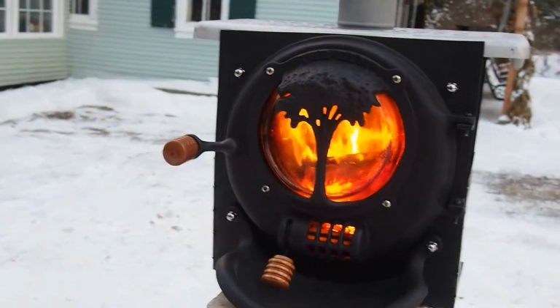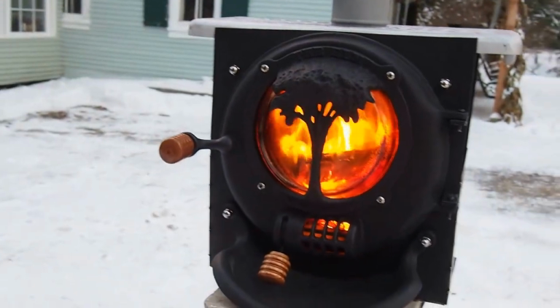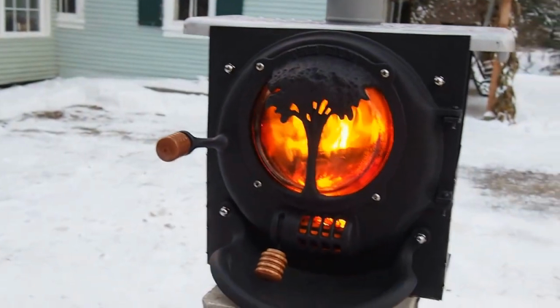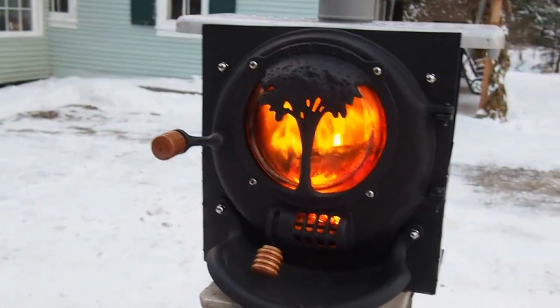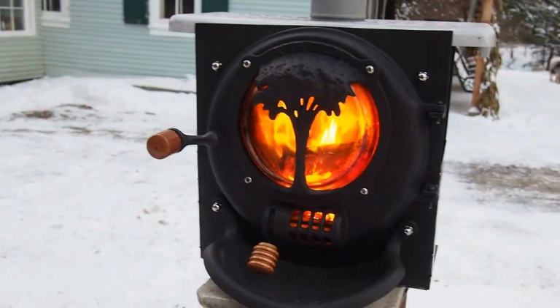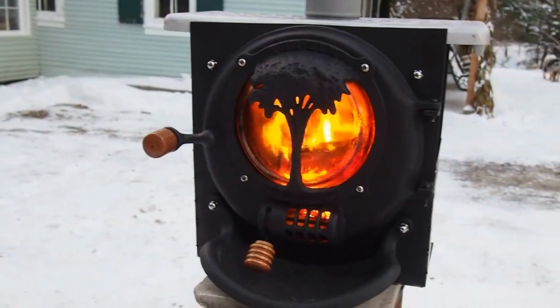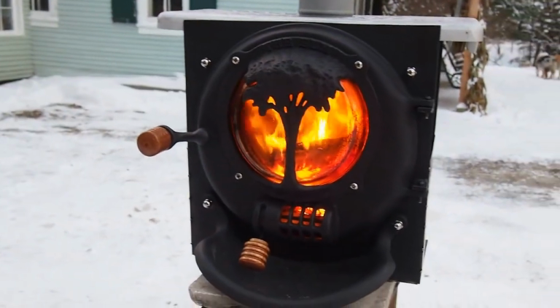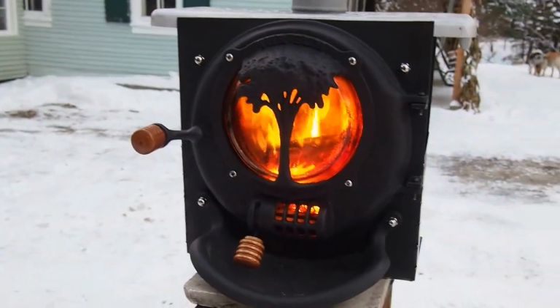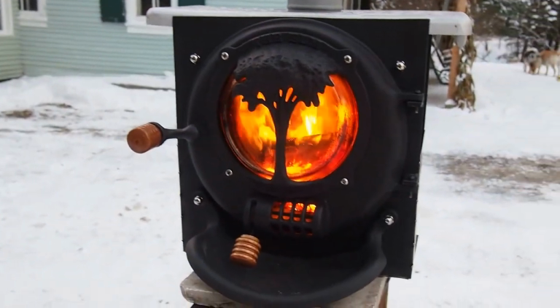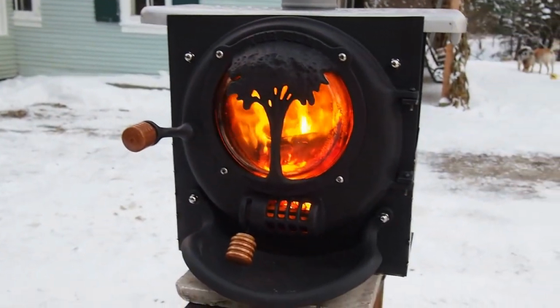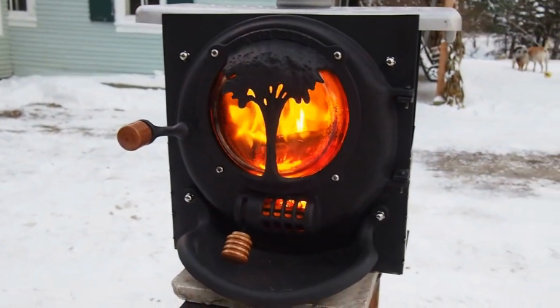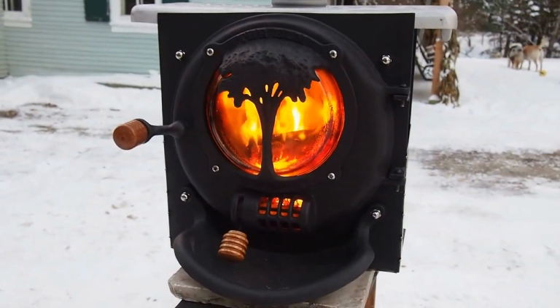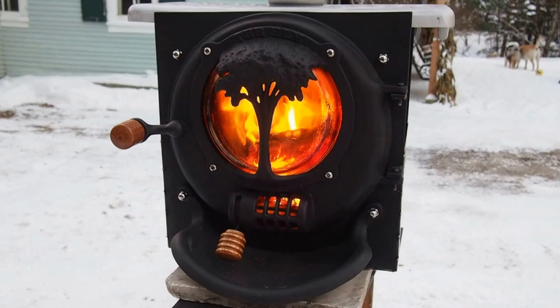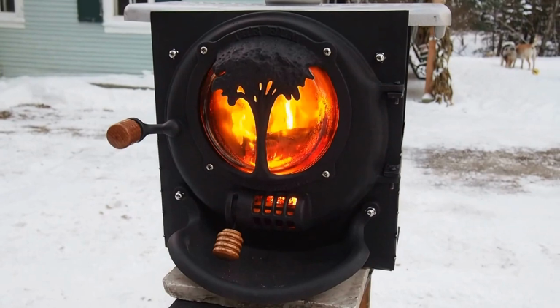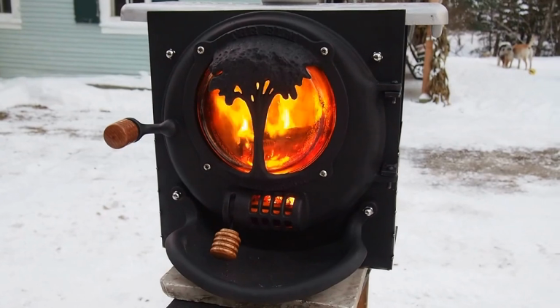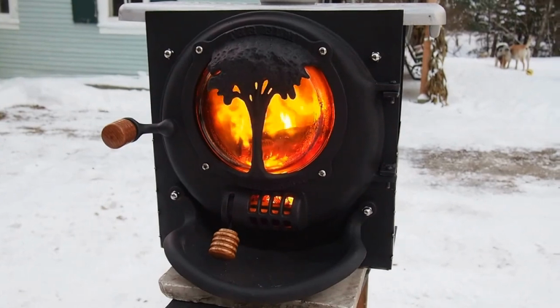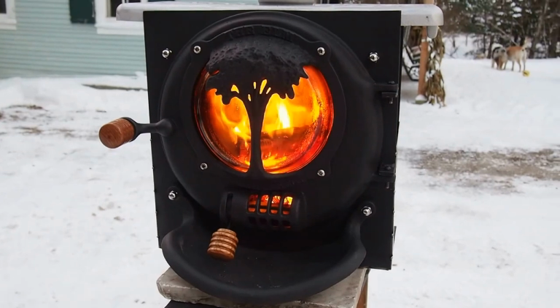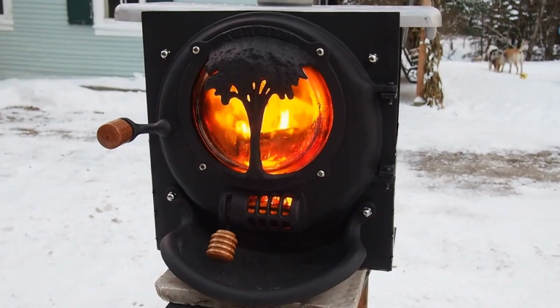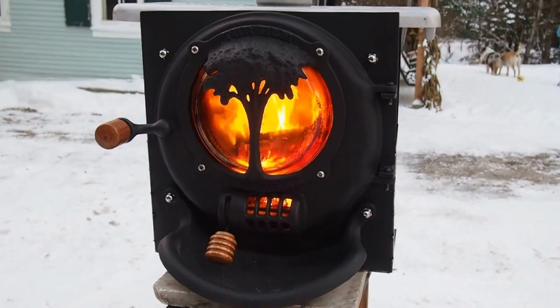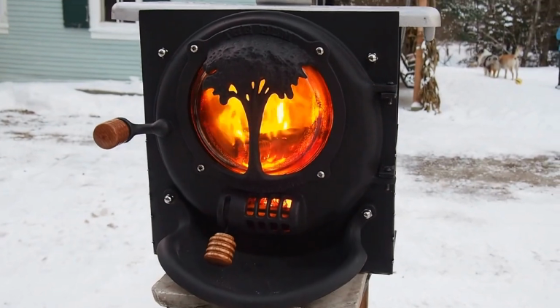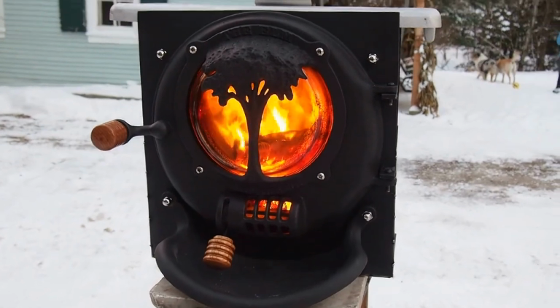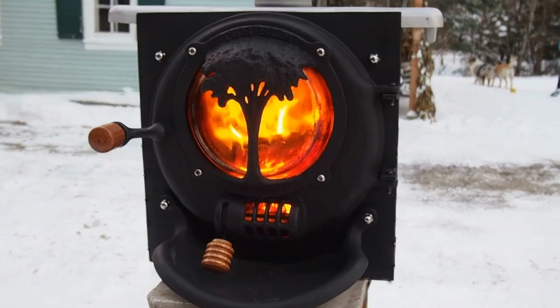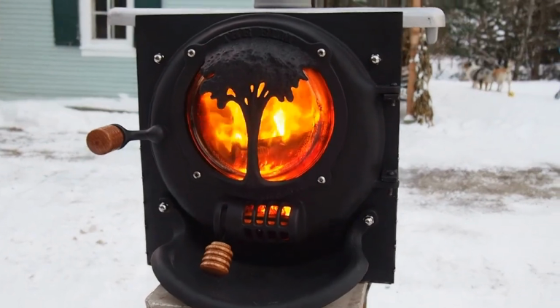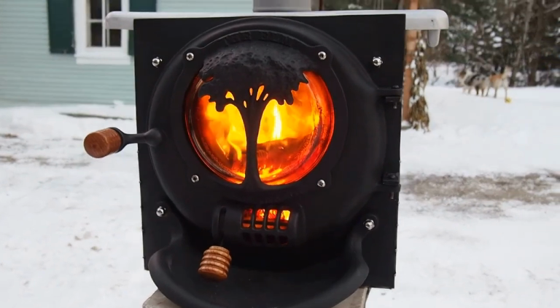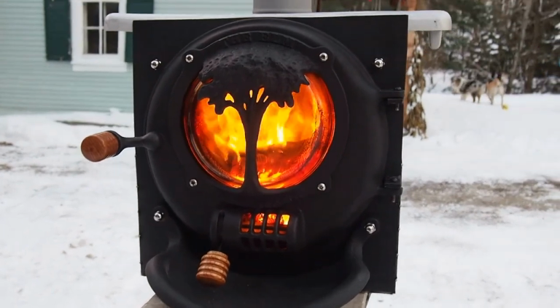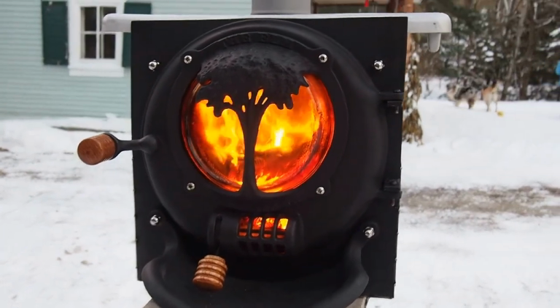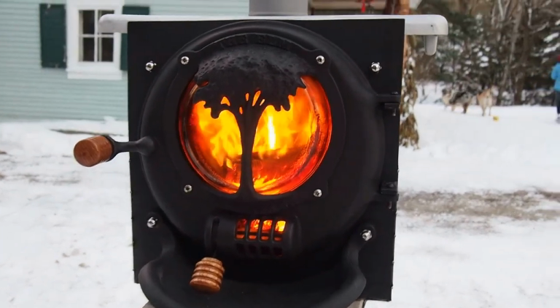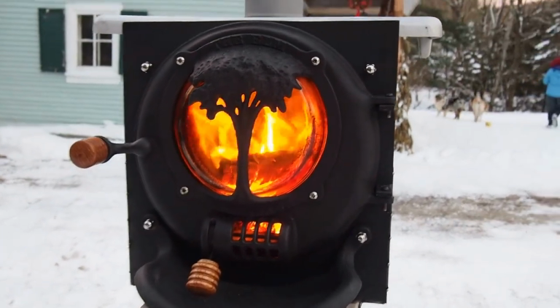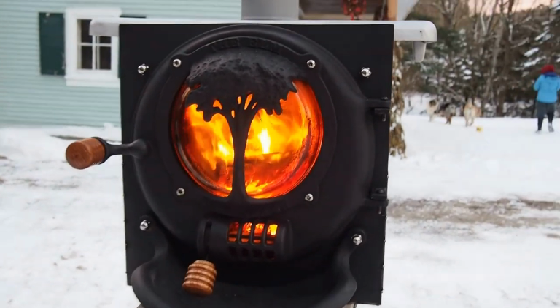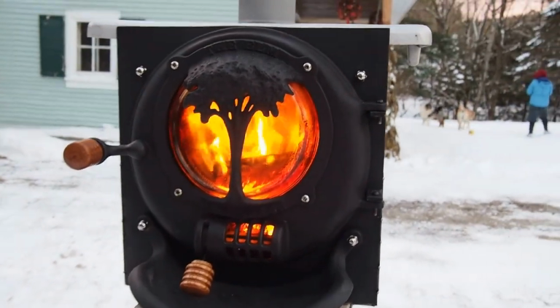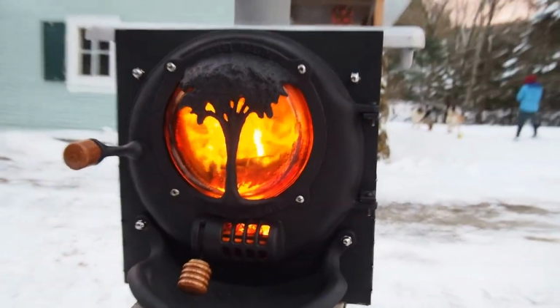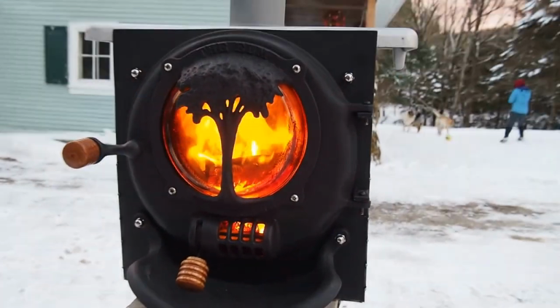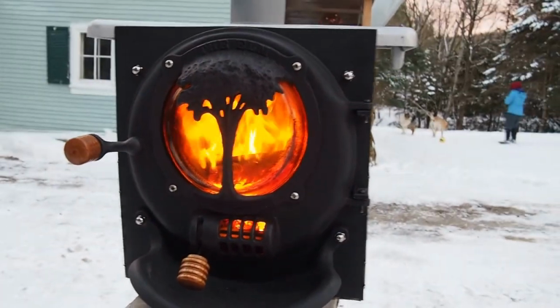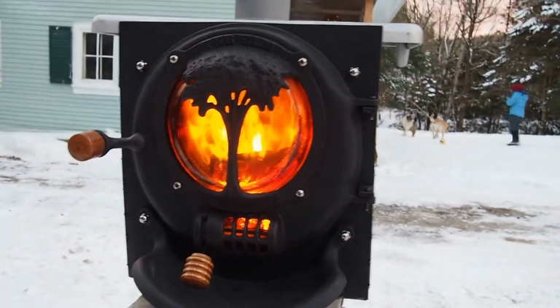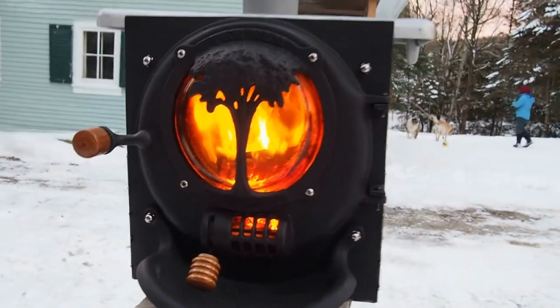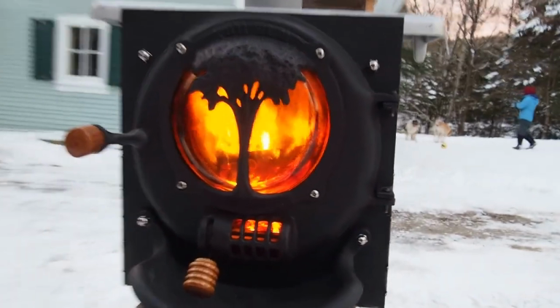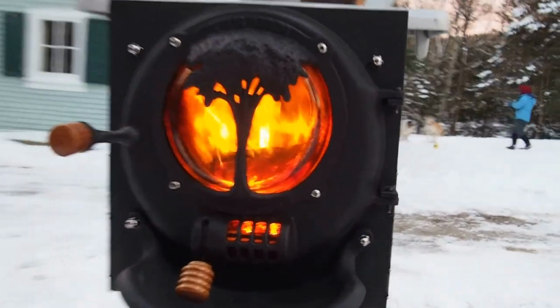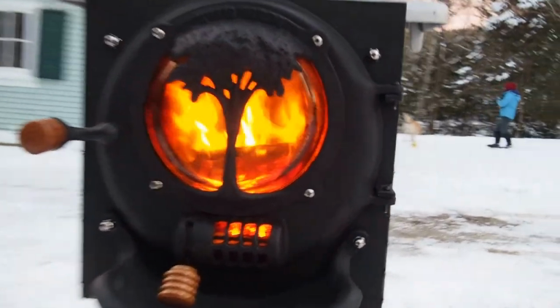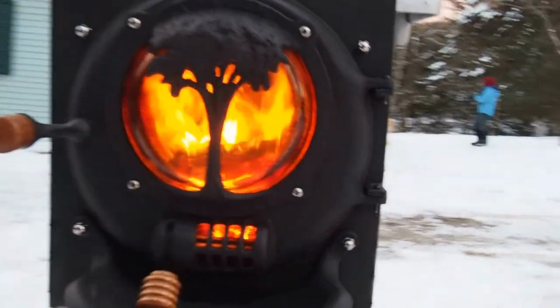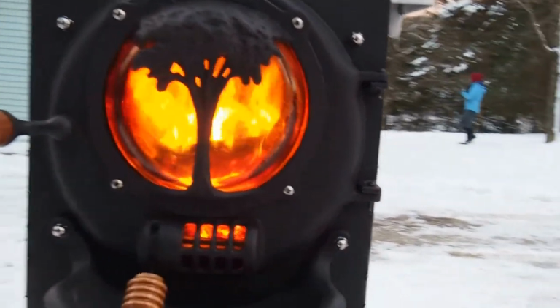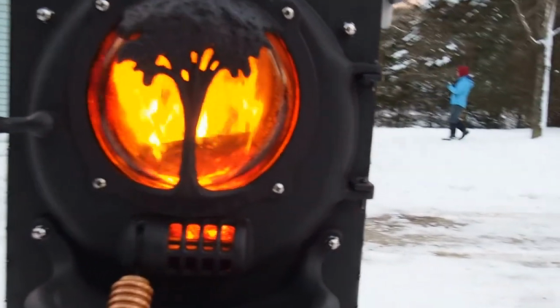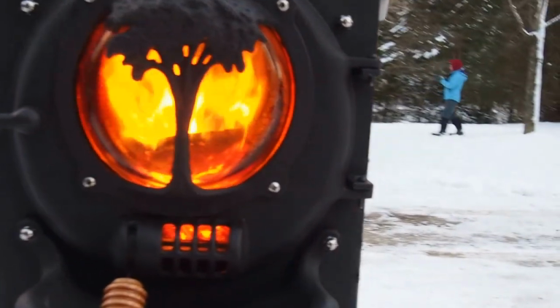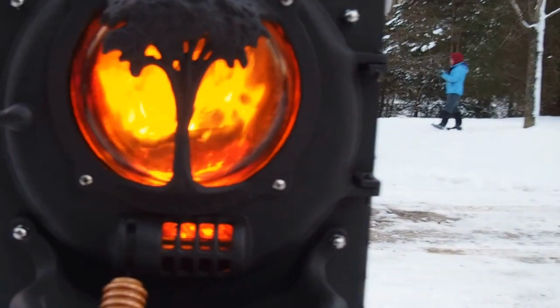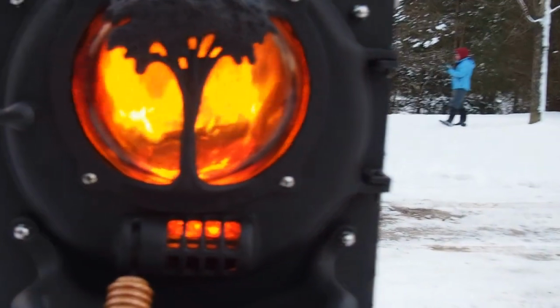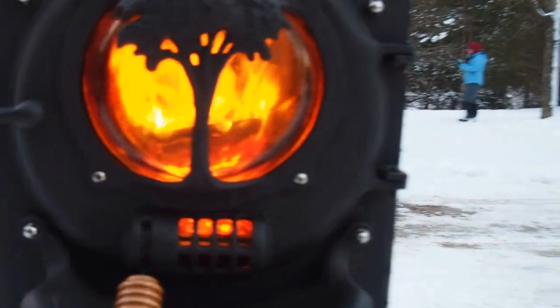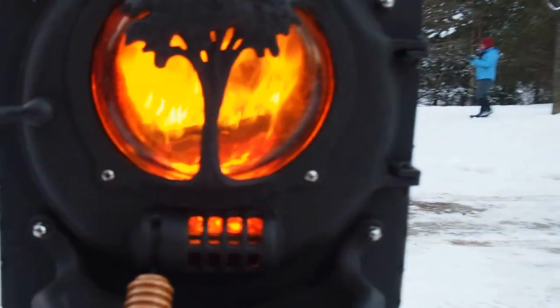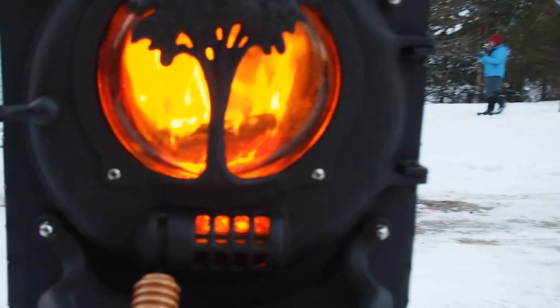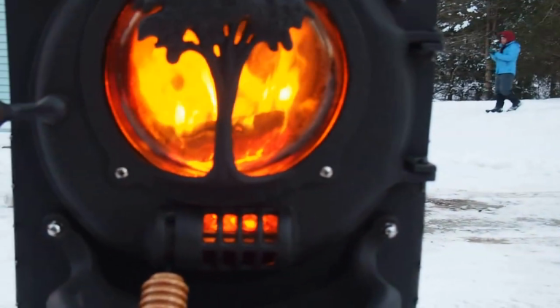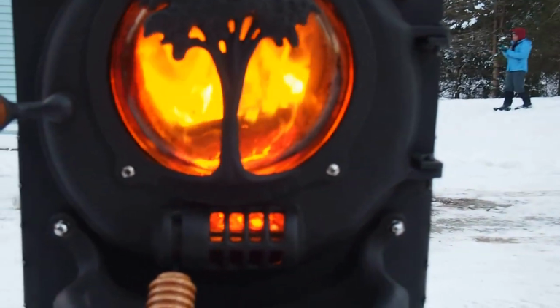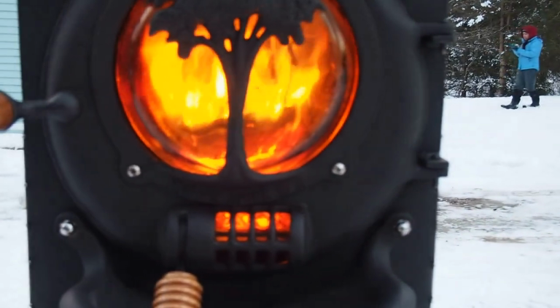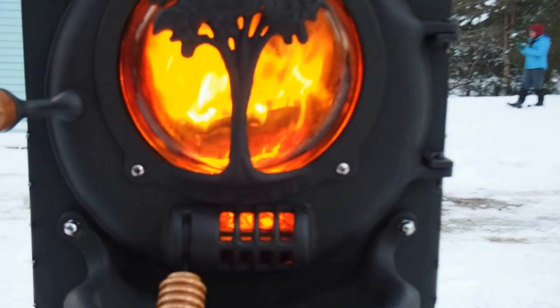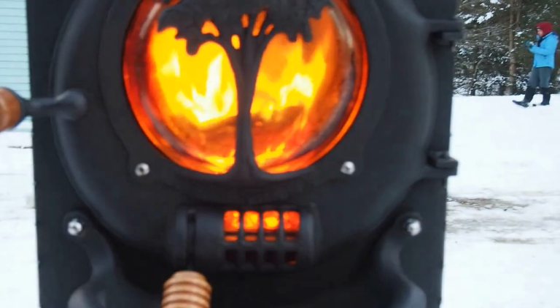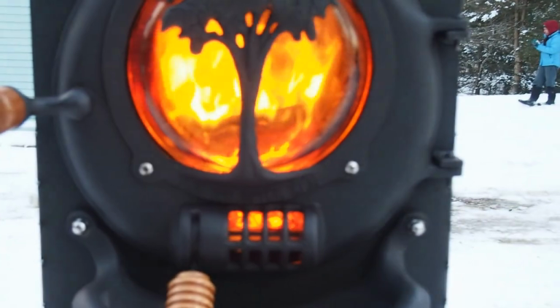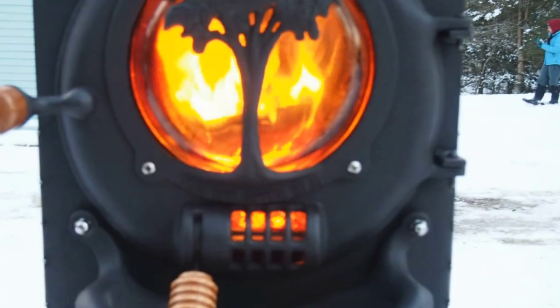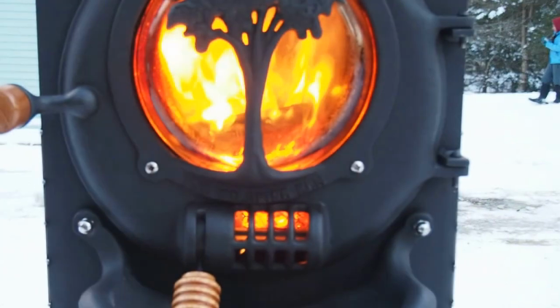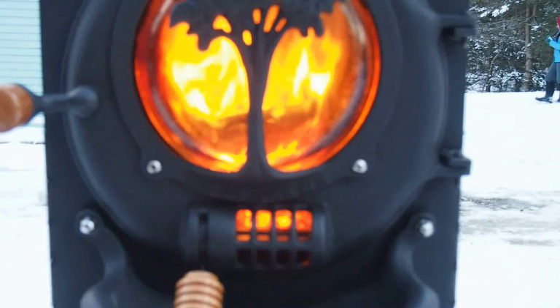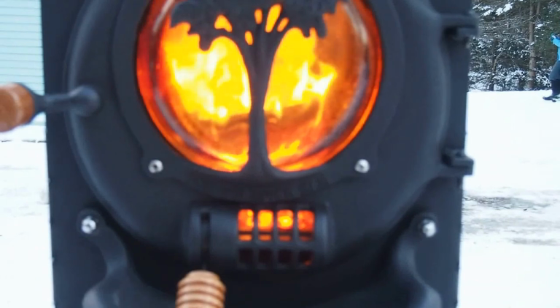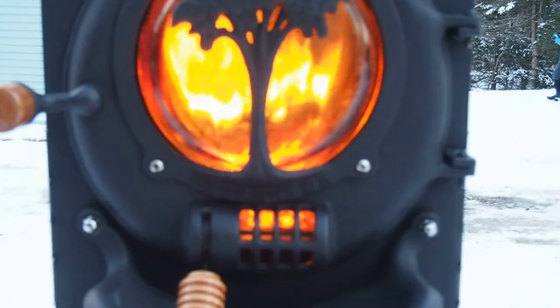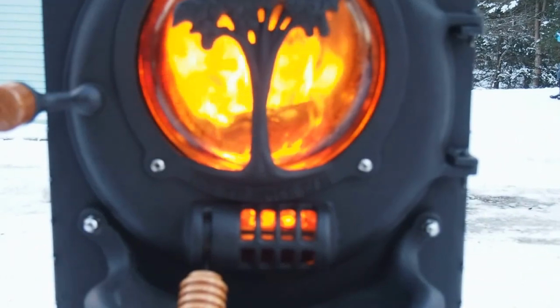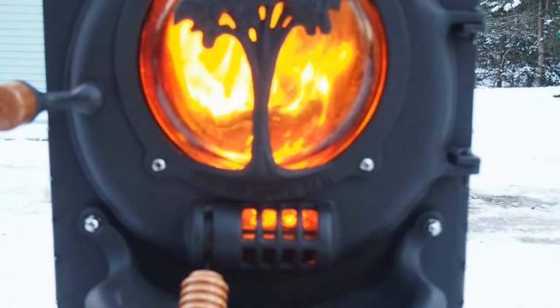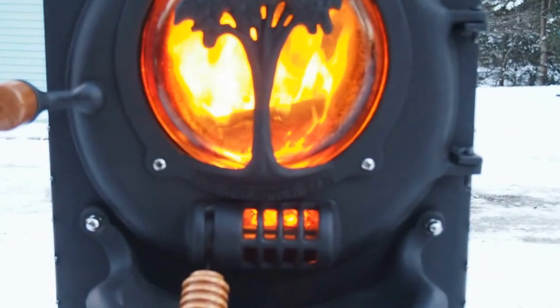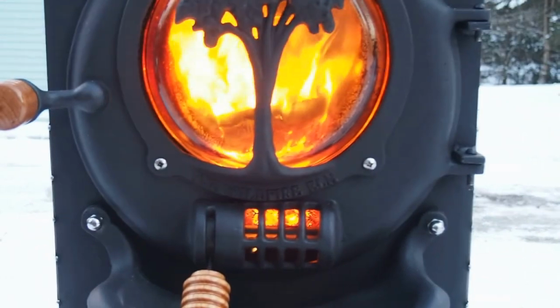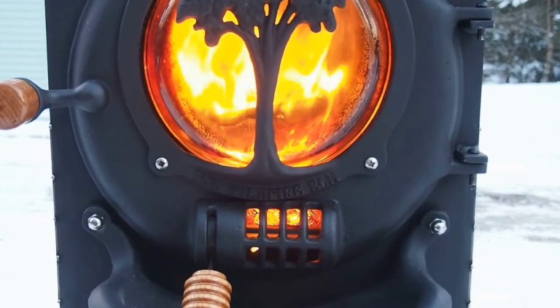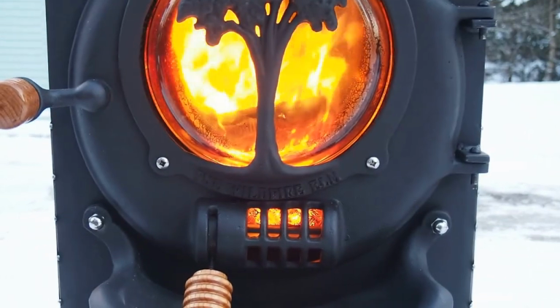One last look at the beautiful flames. Thank you for watching.